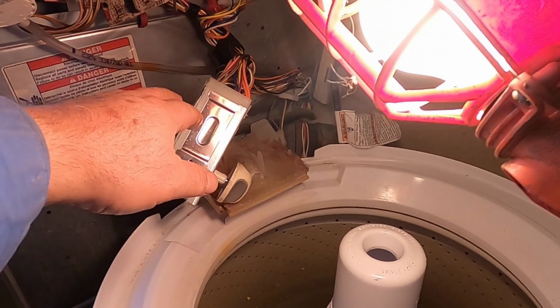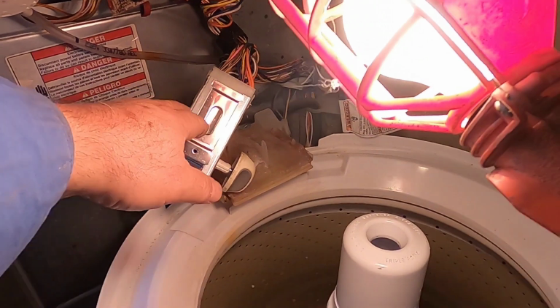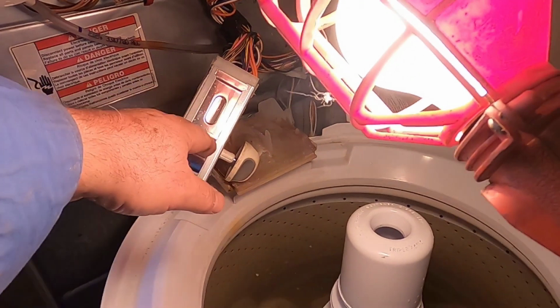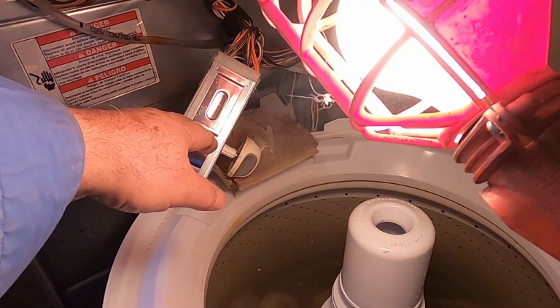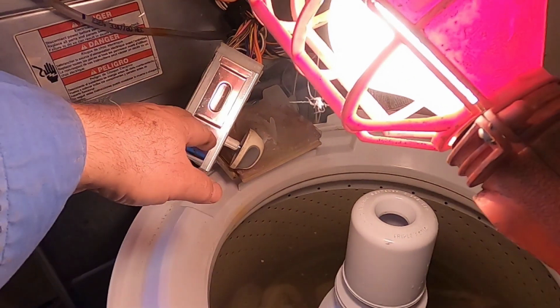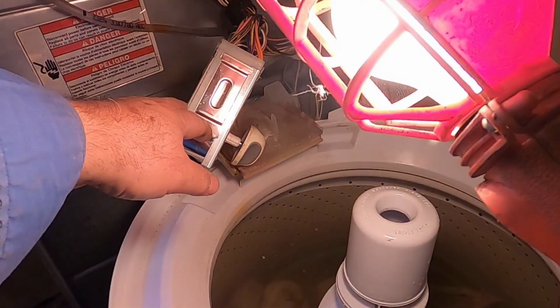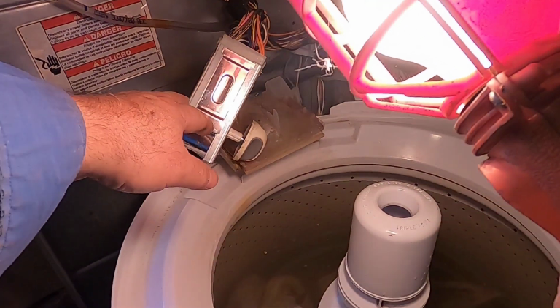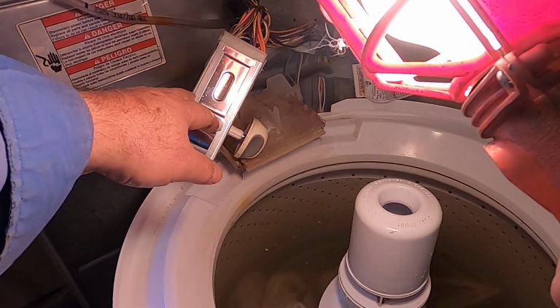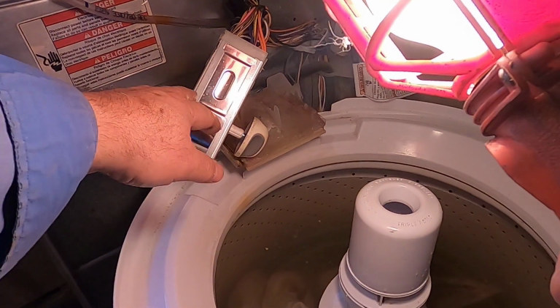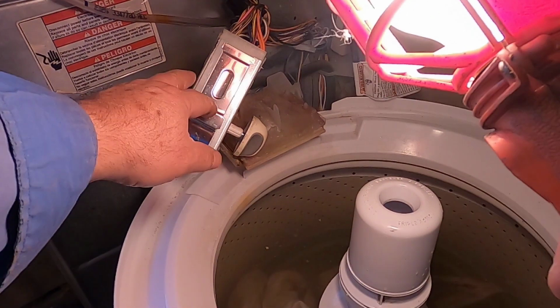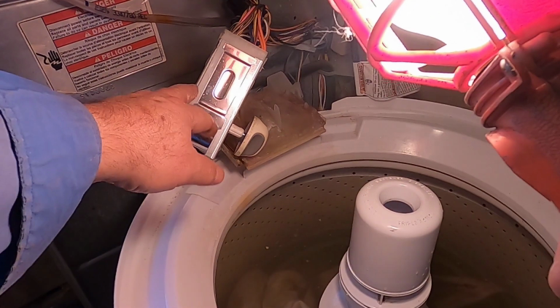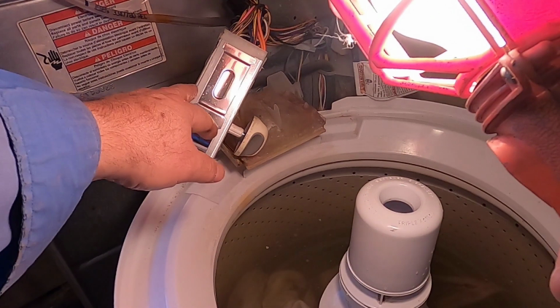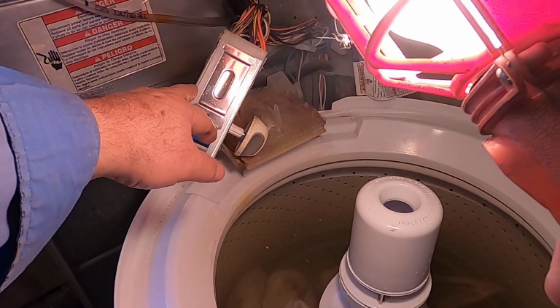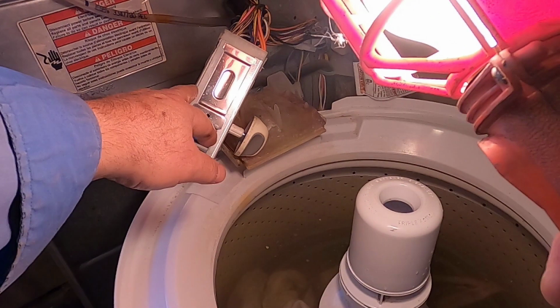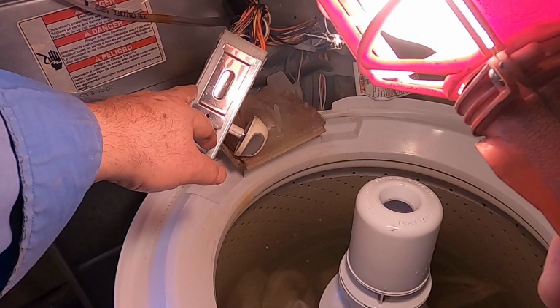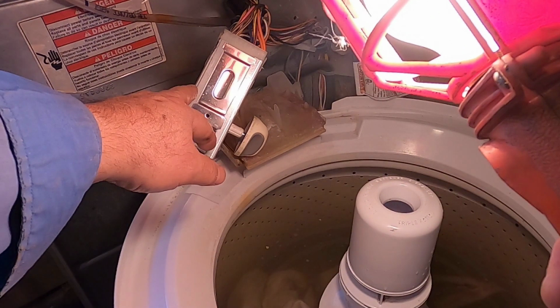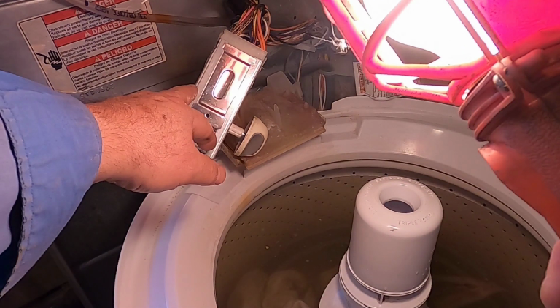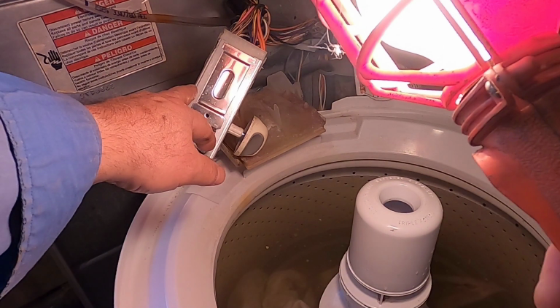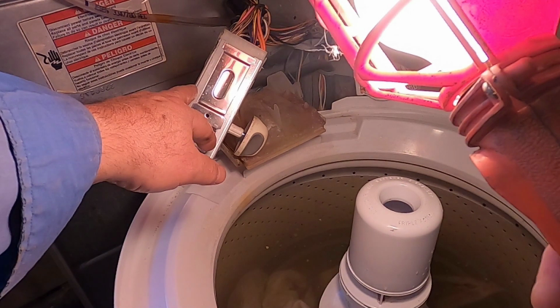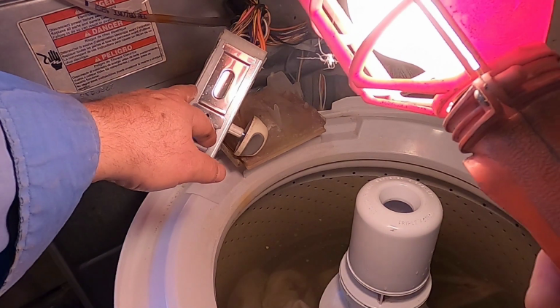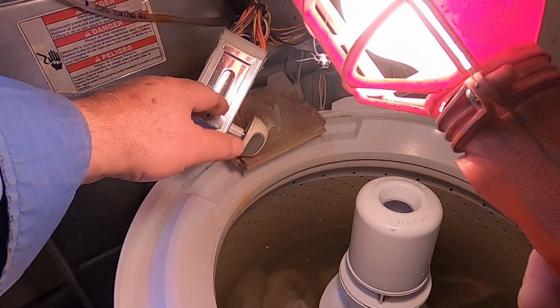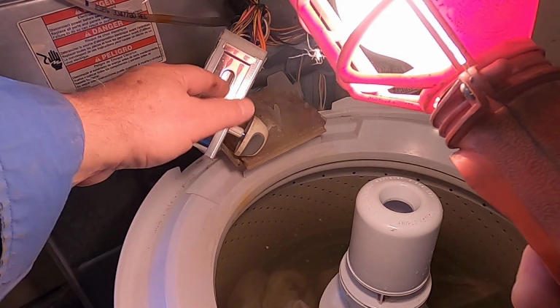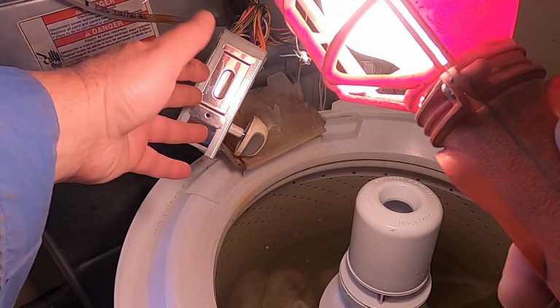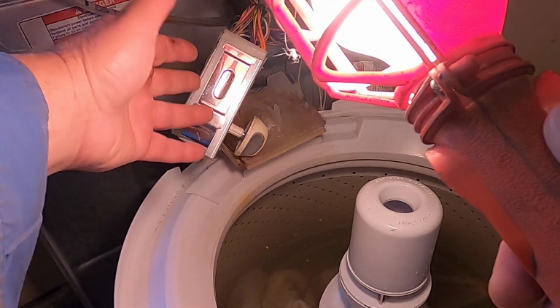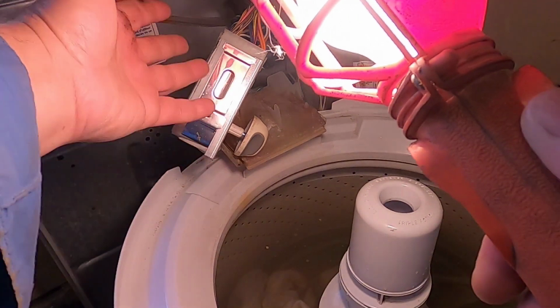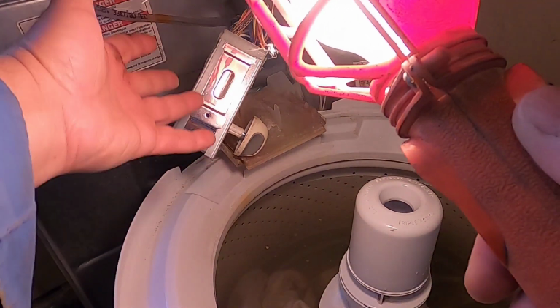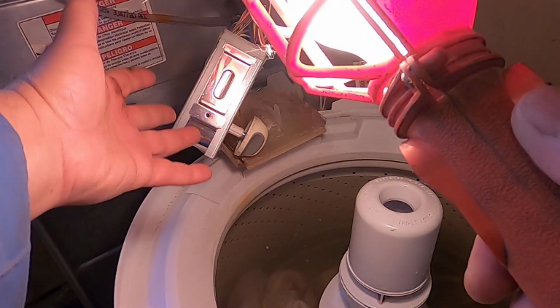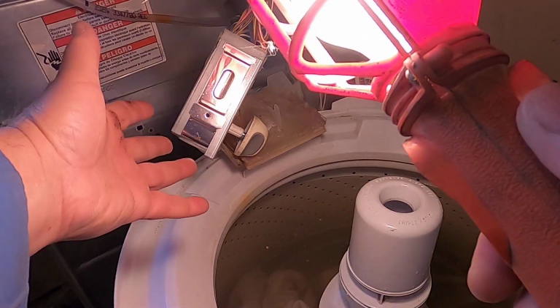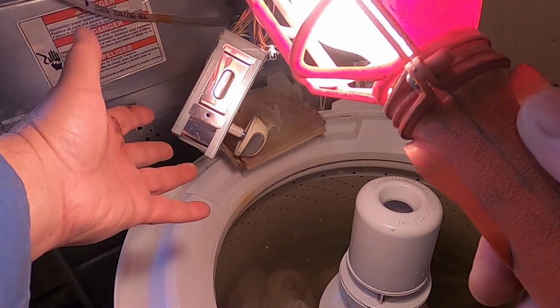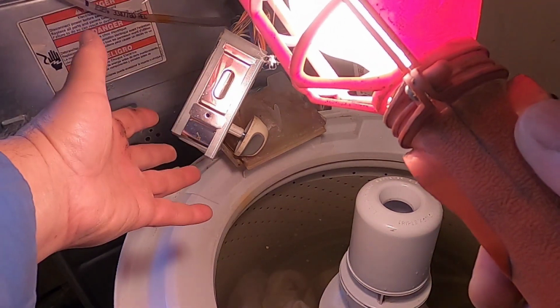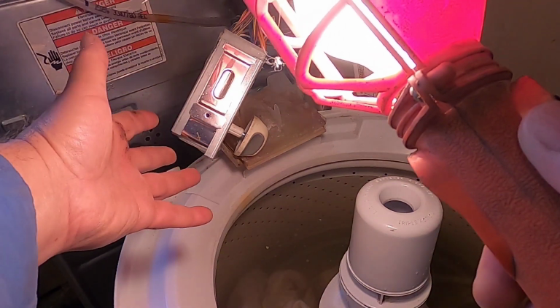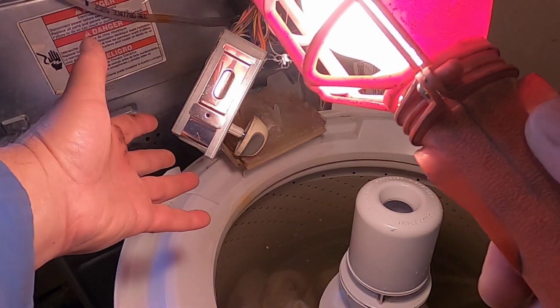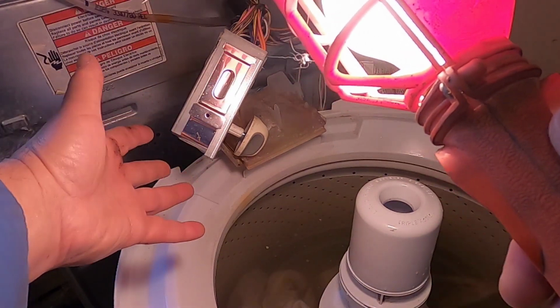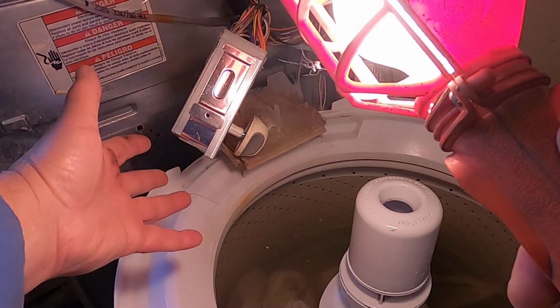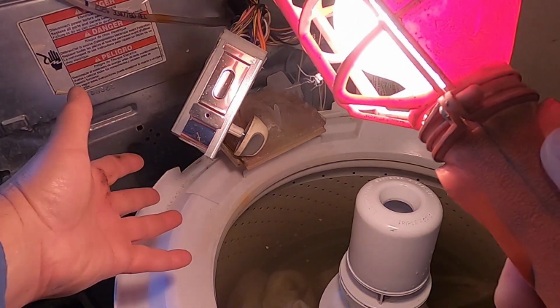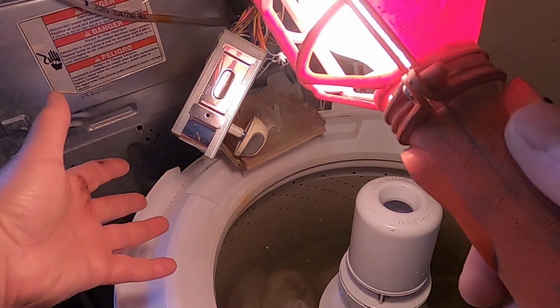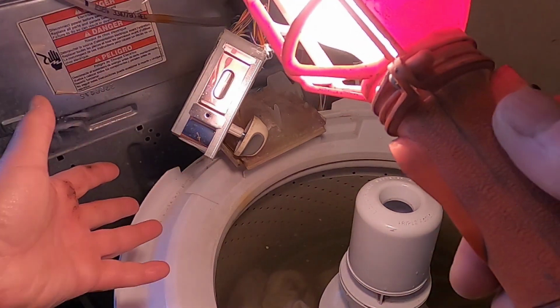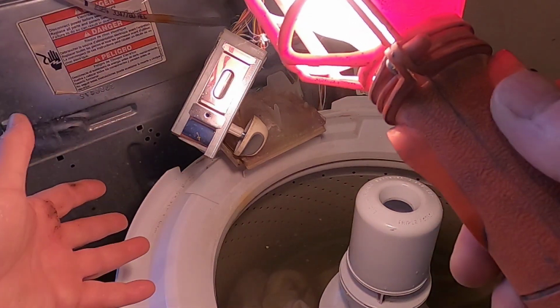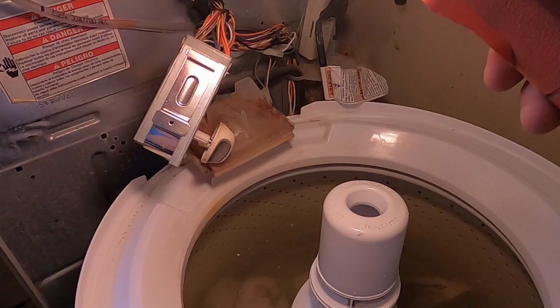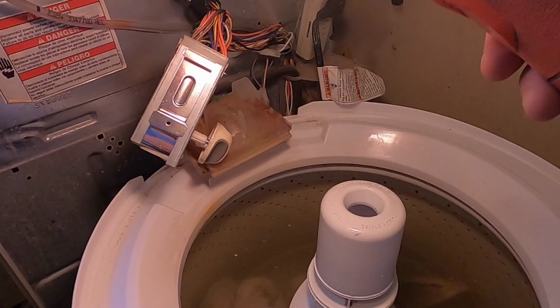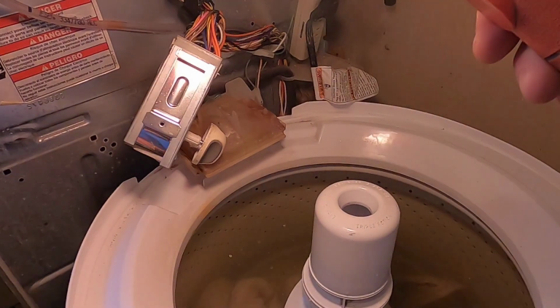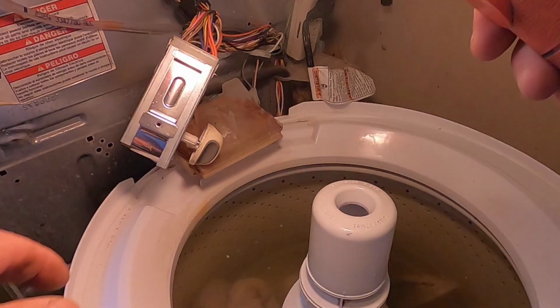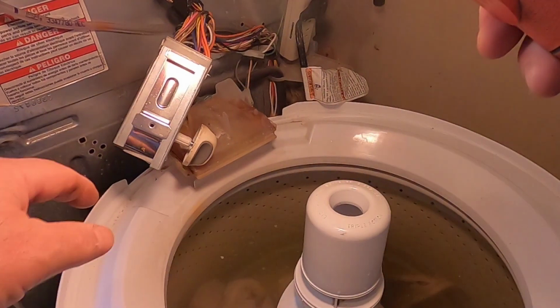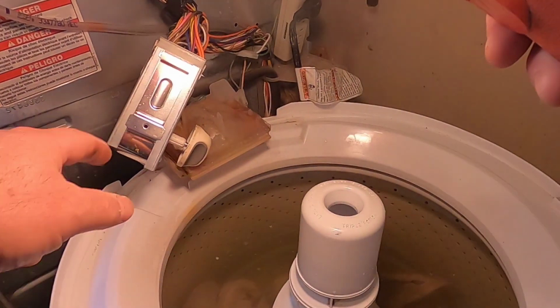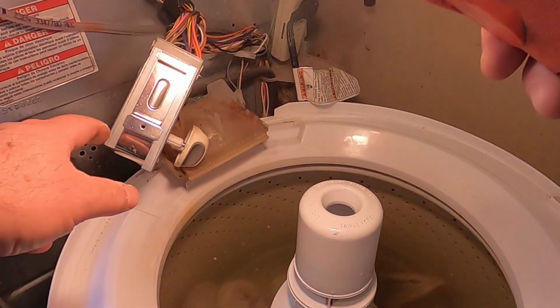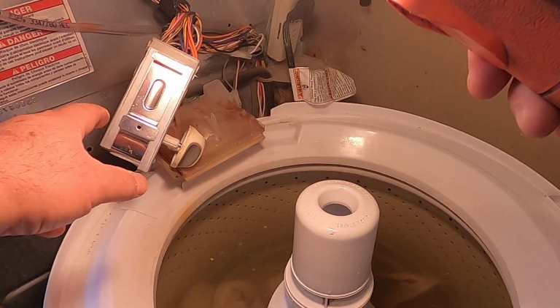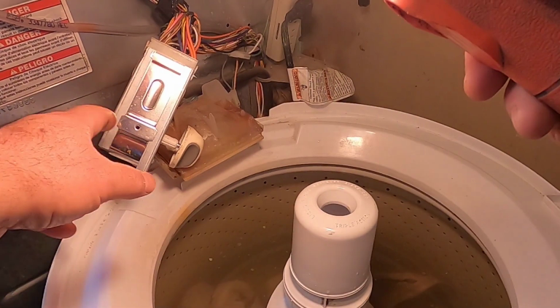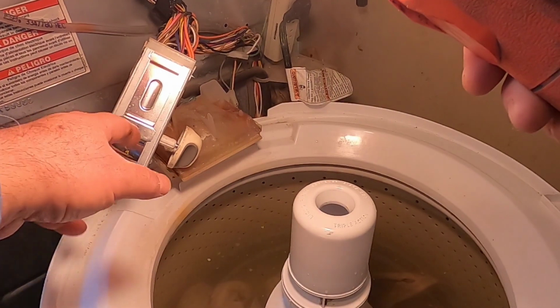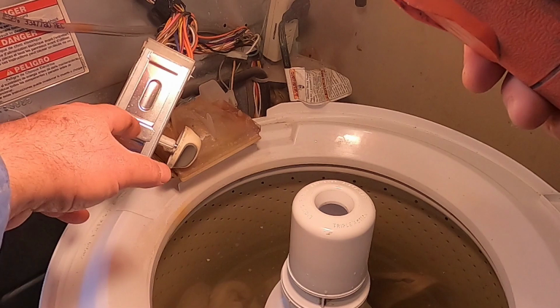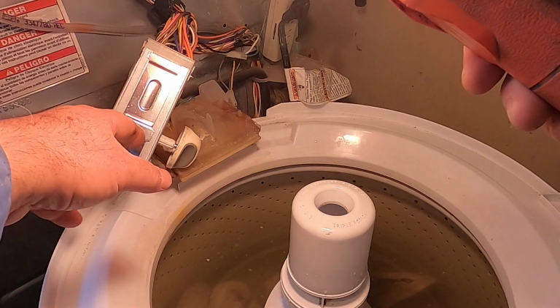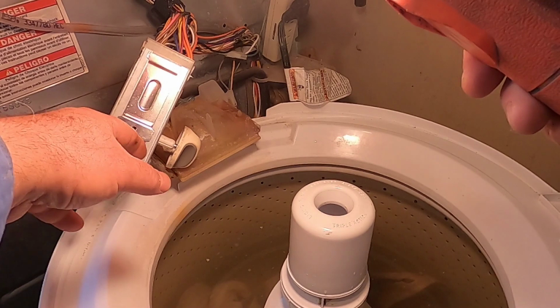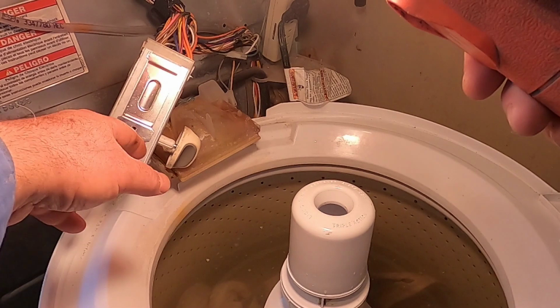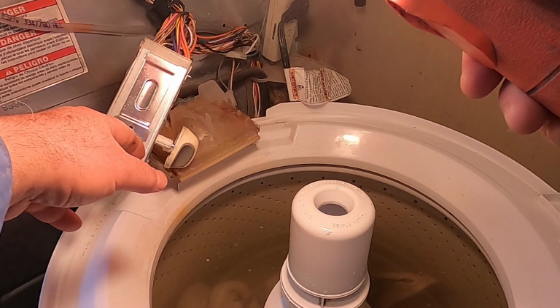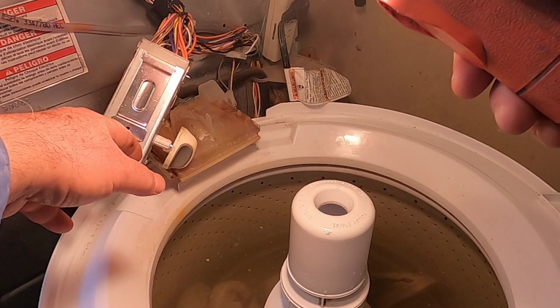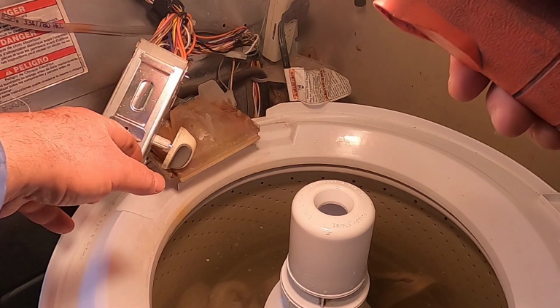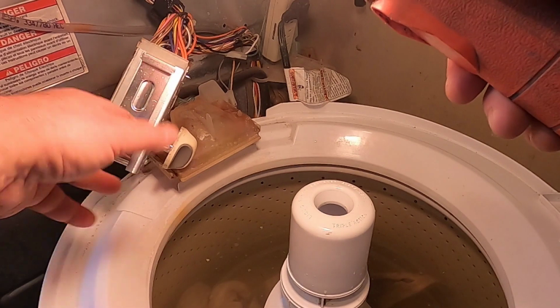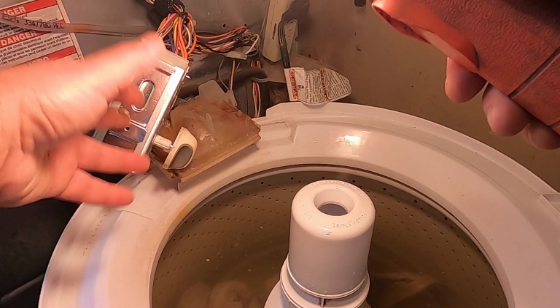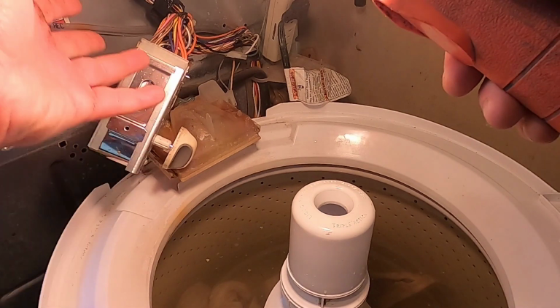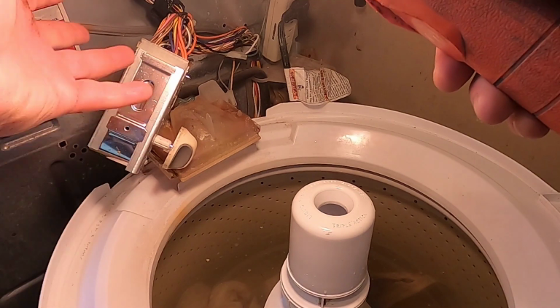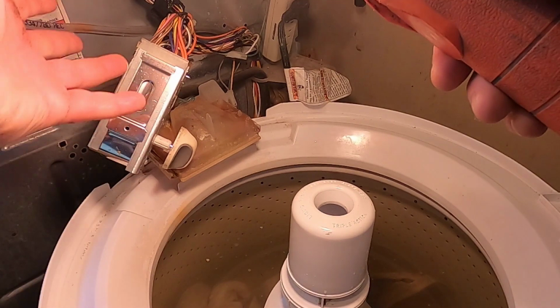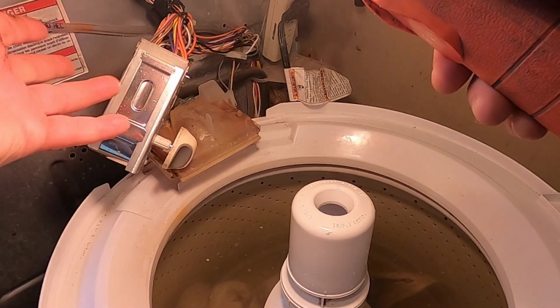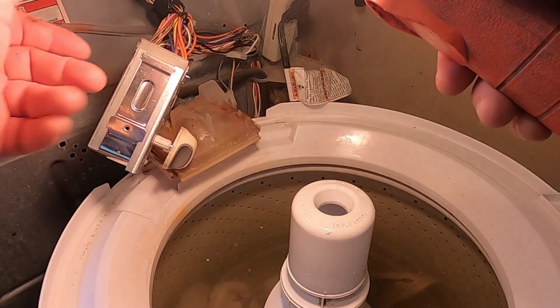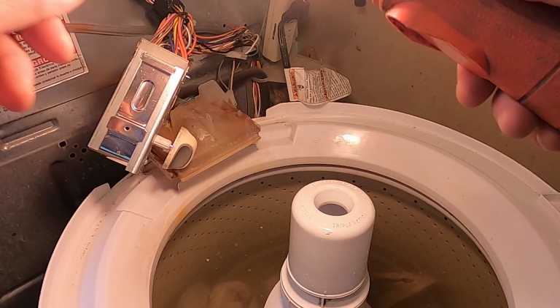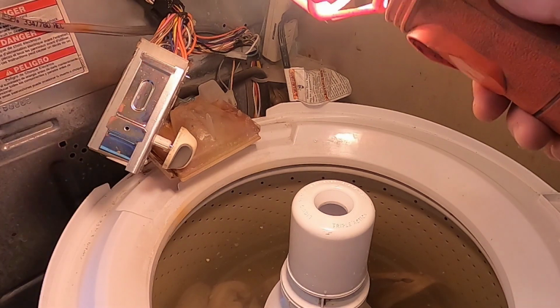This is the new controller I put on, which wasn't needed. So this was just shy of $200 wasted.